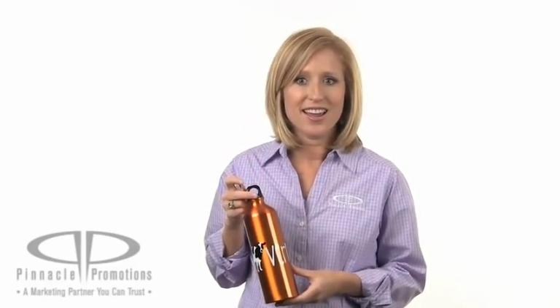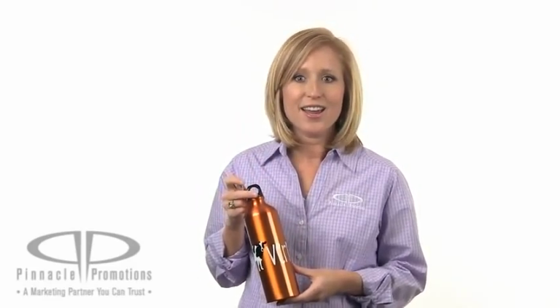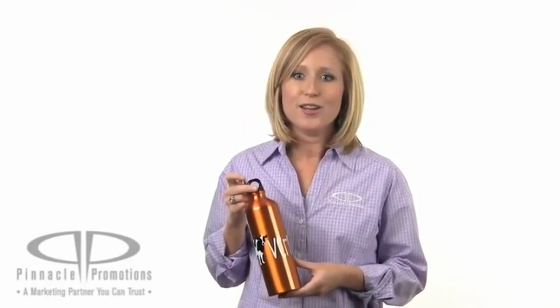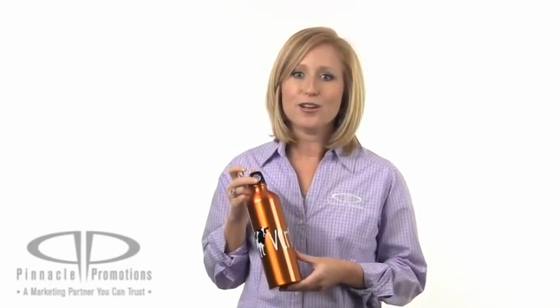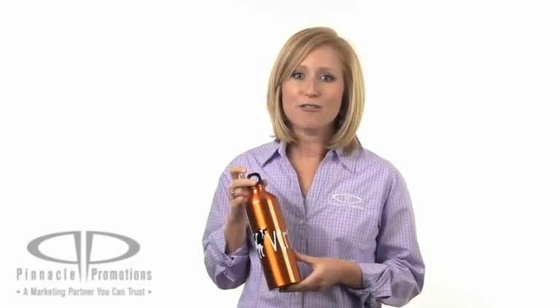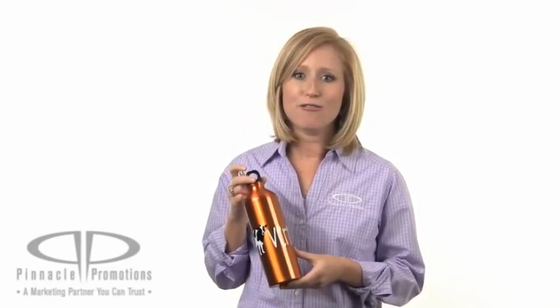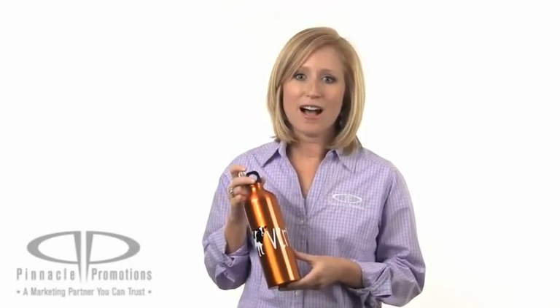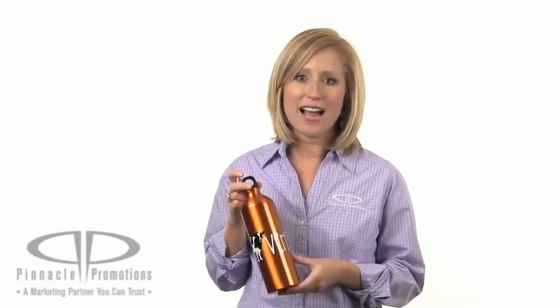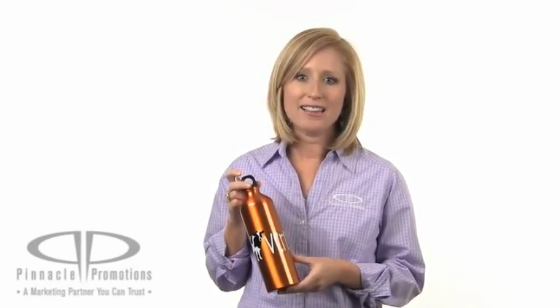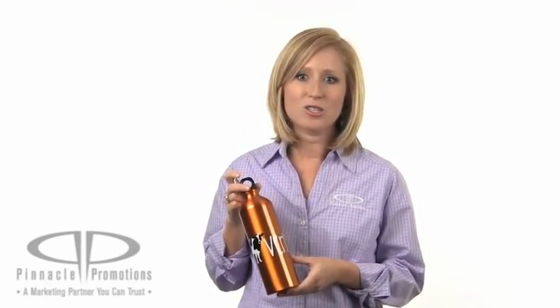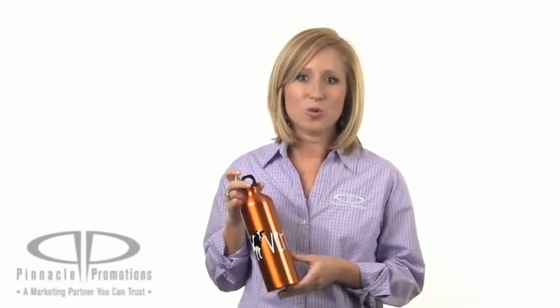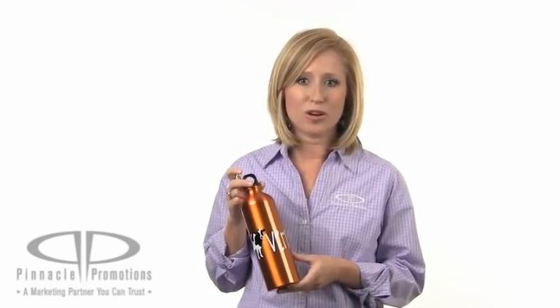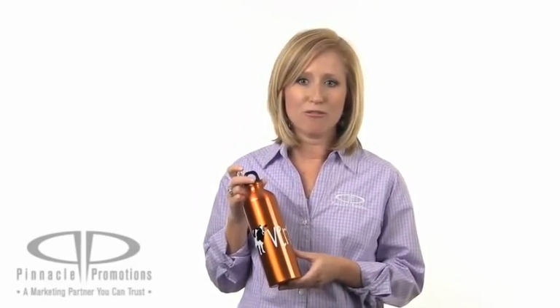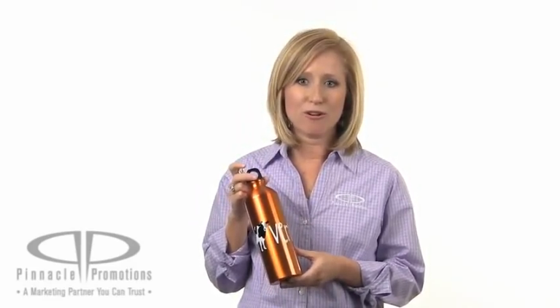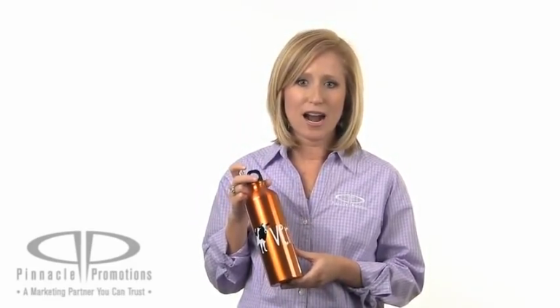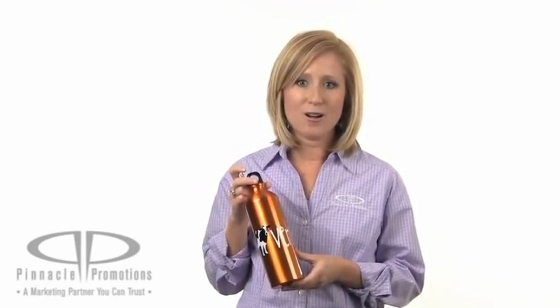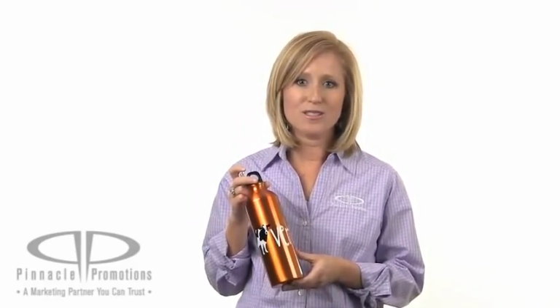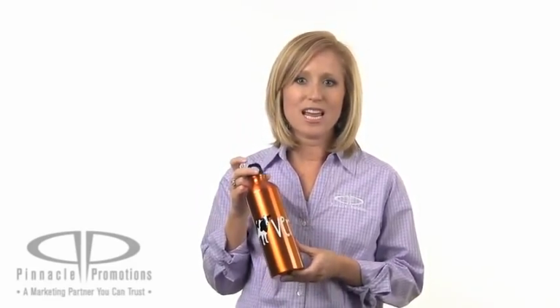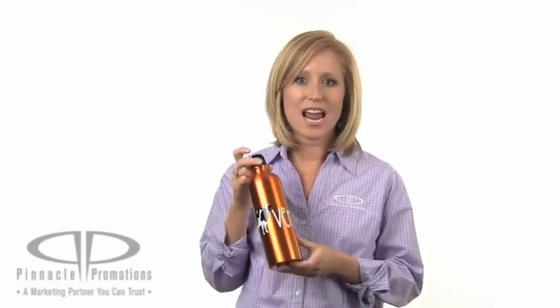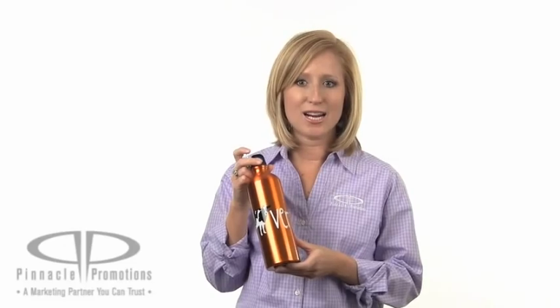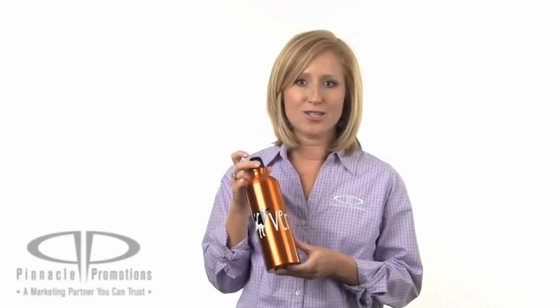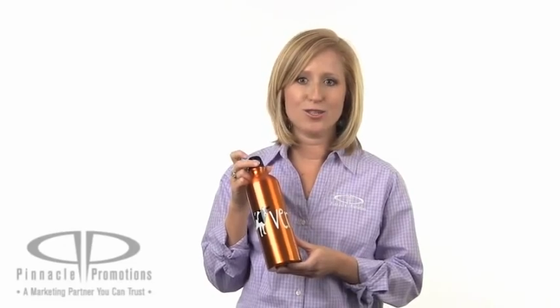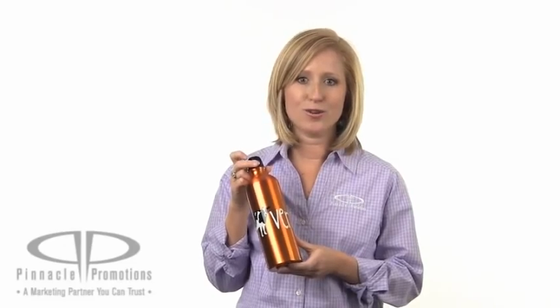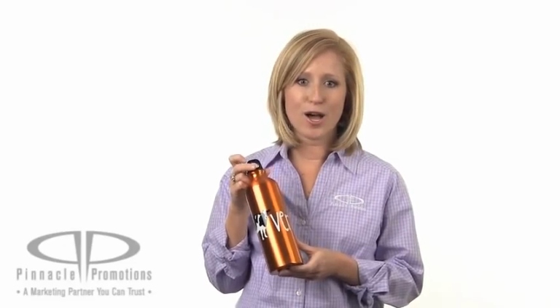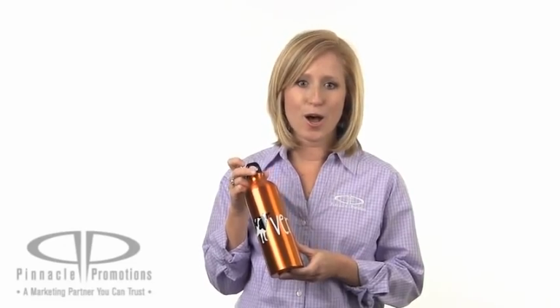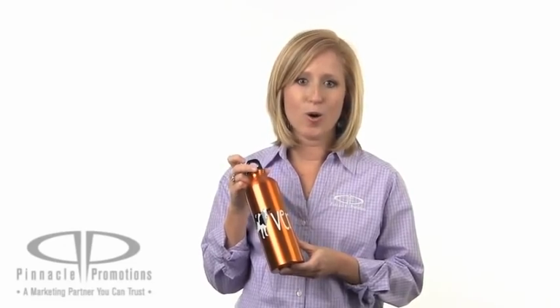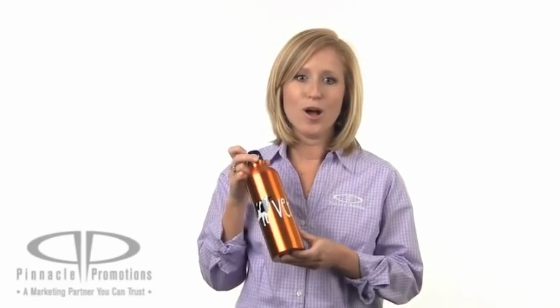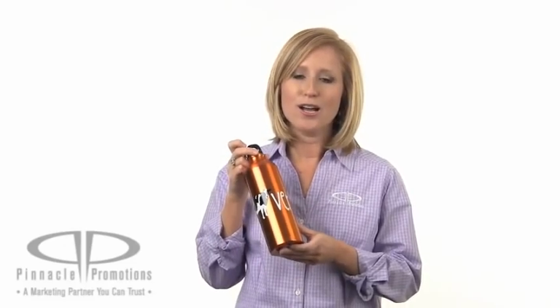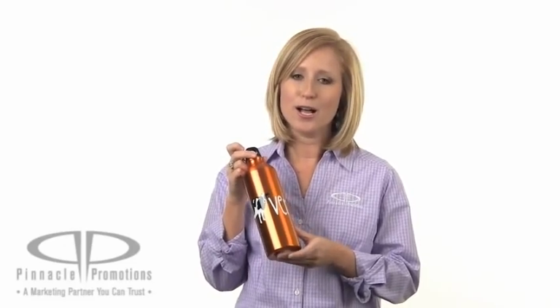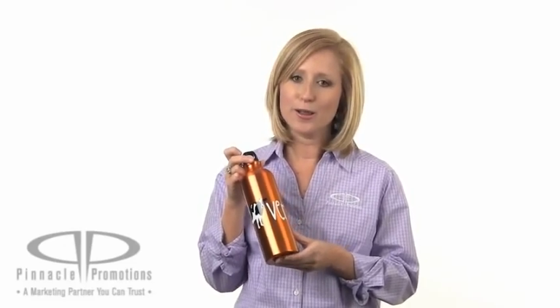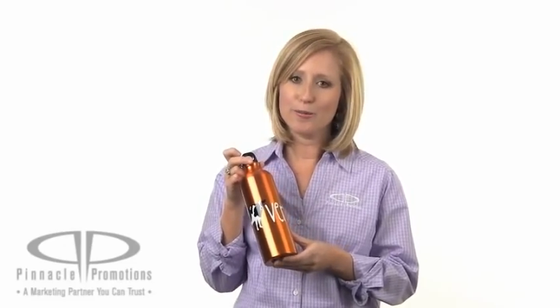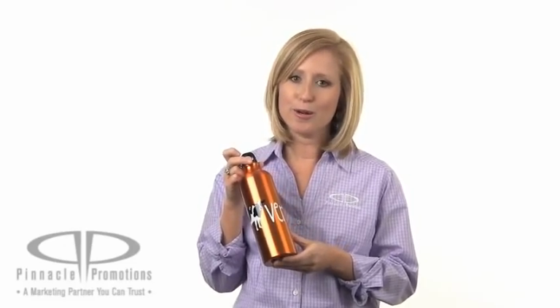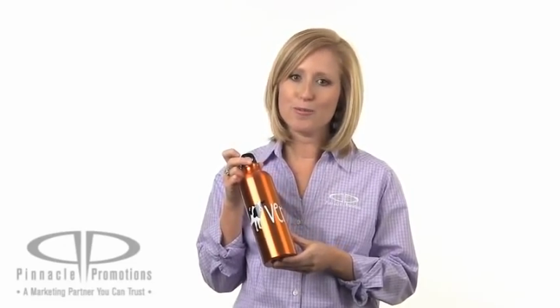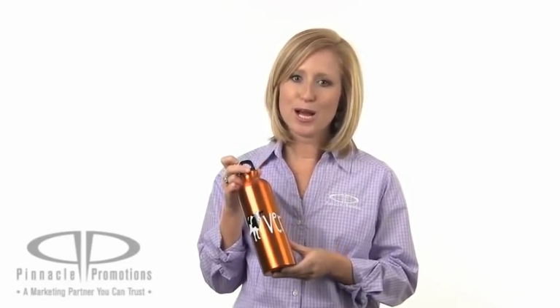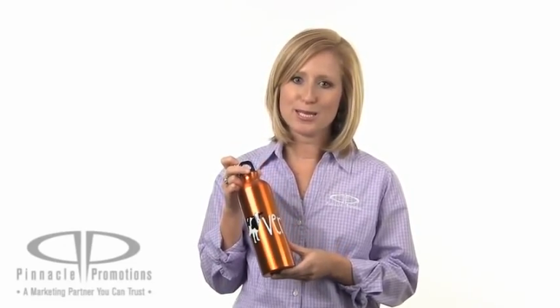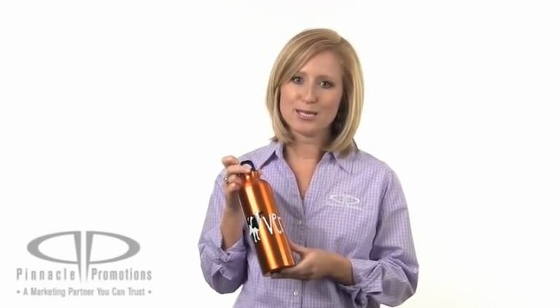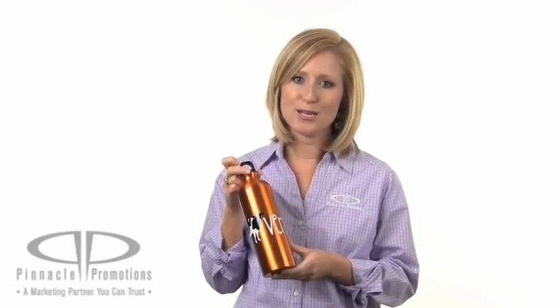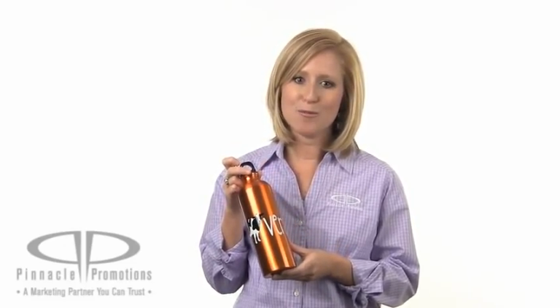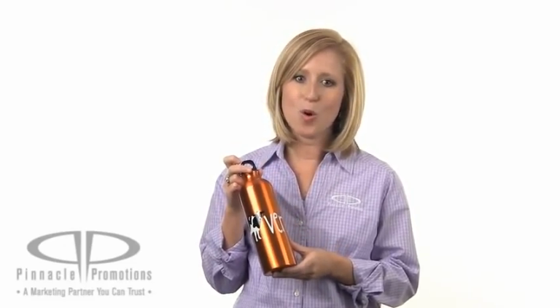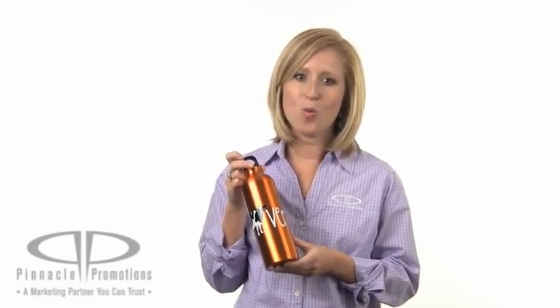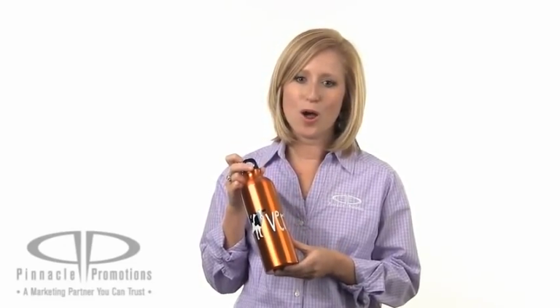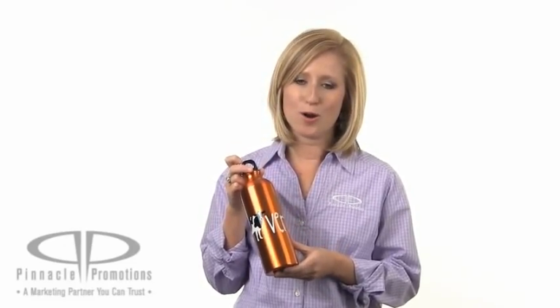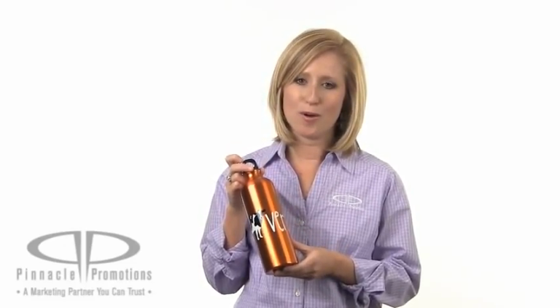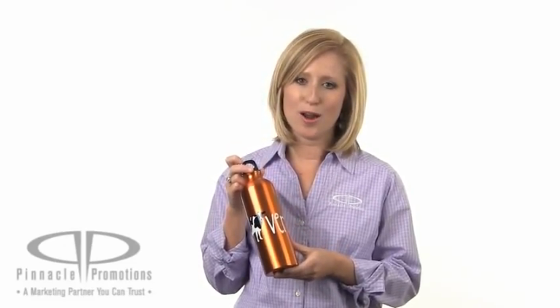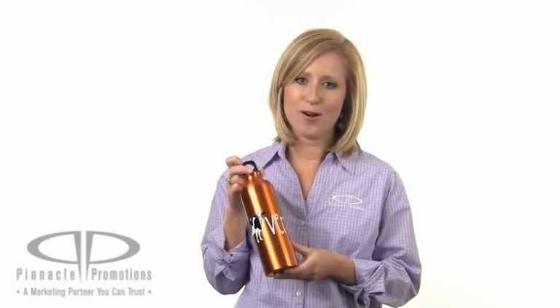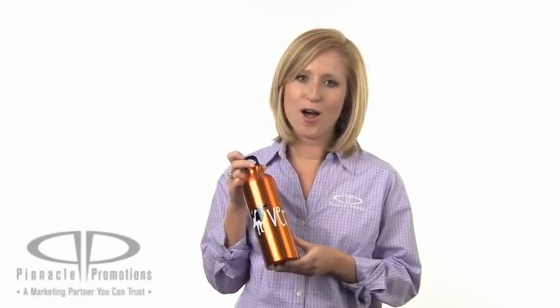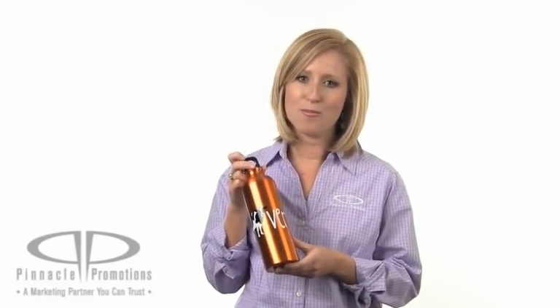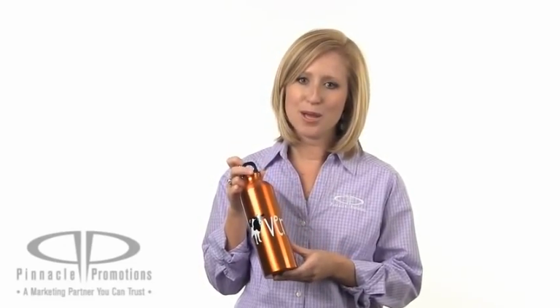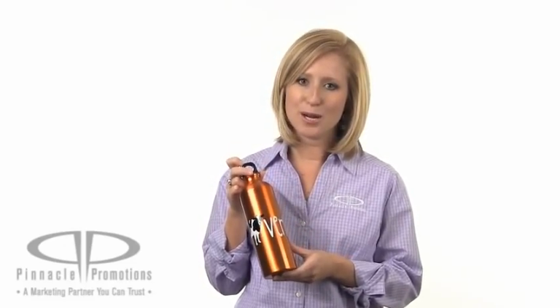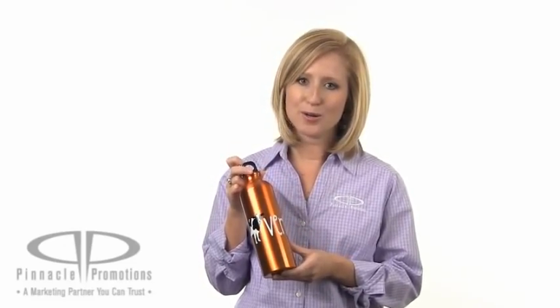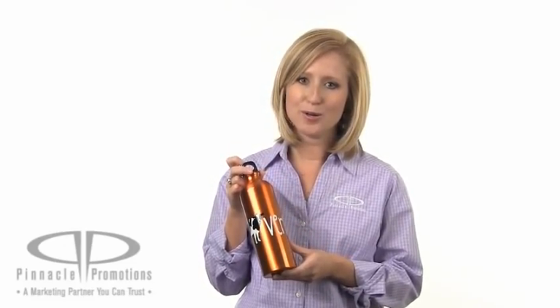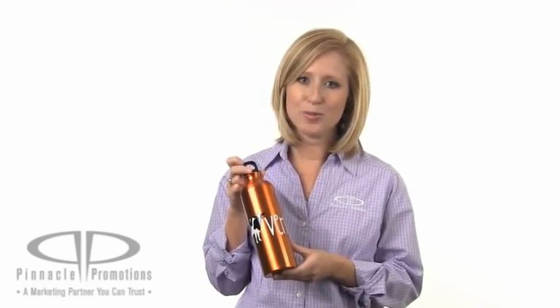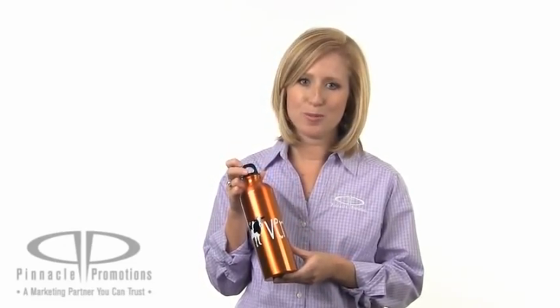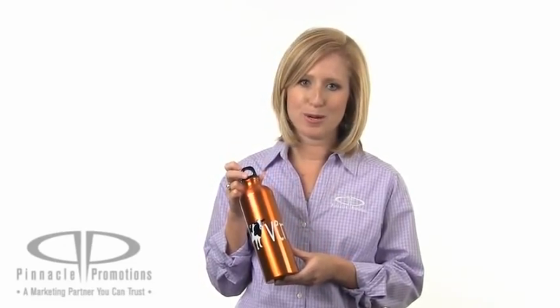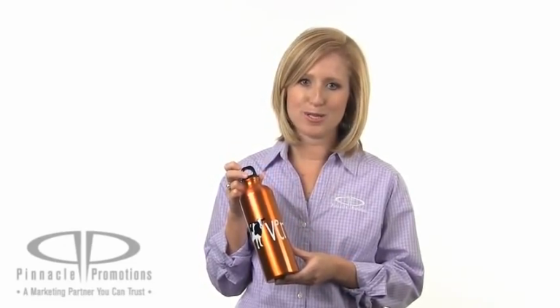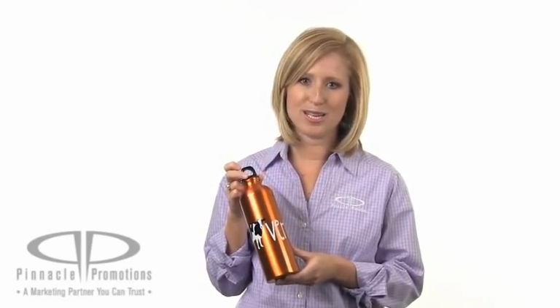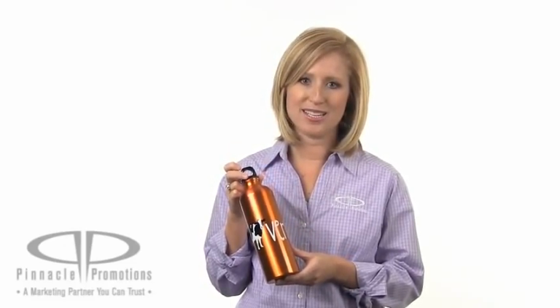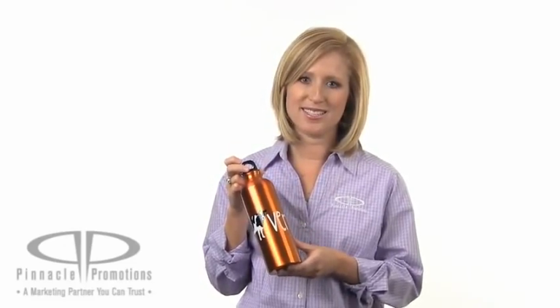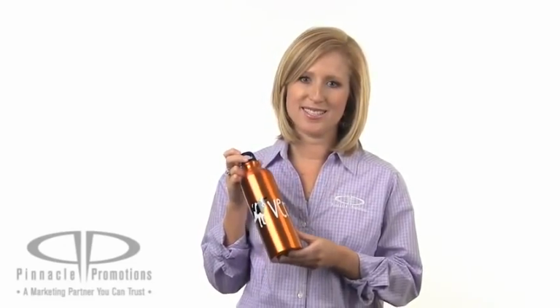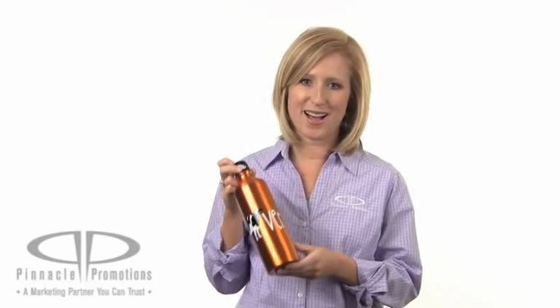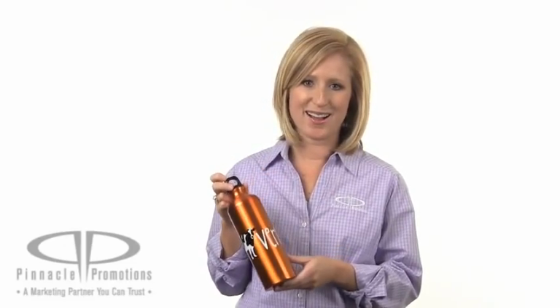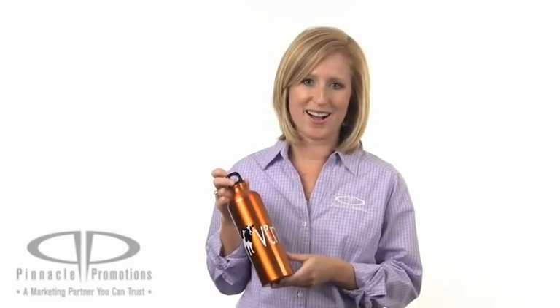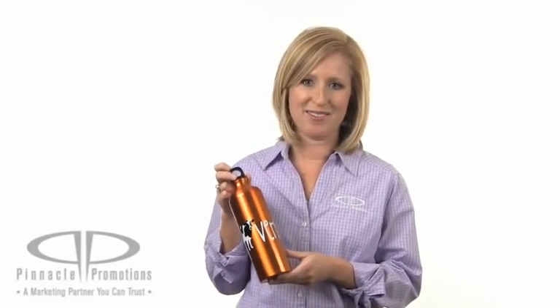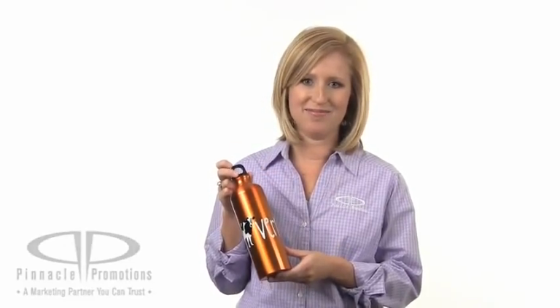You can find the 24 ounce H2GO Aluminum Custom Water Bottle on PinnaclePromotions.com.